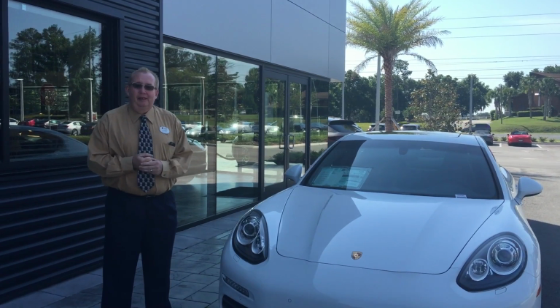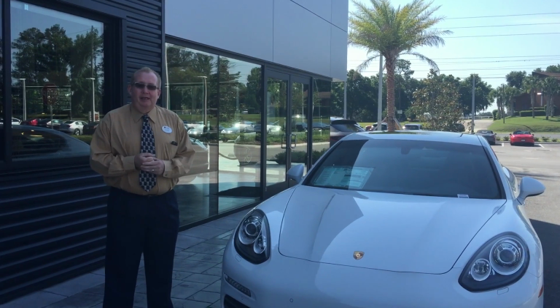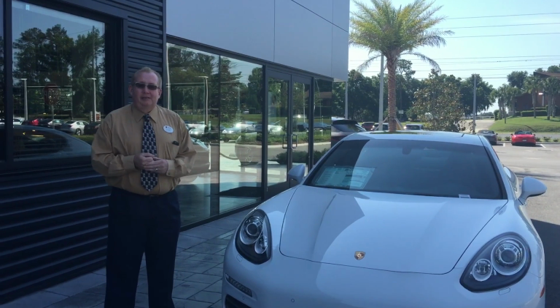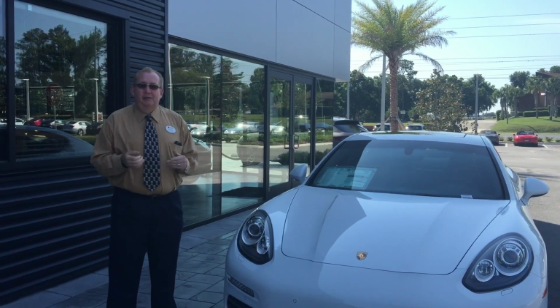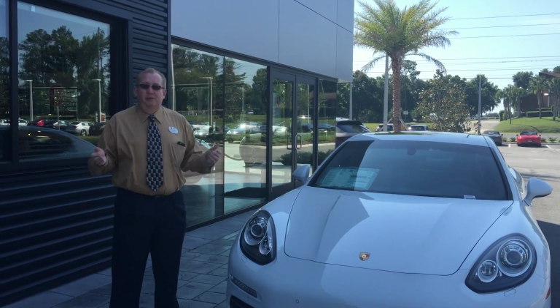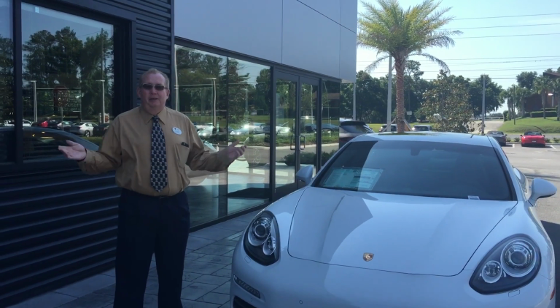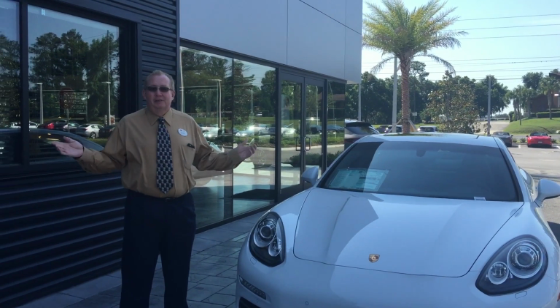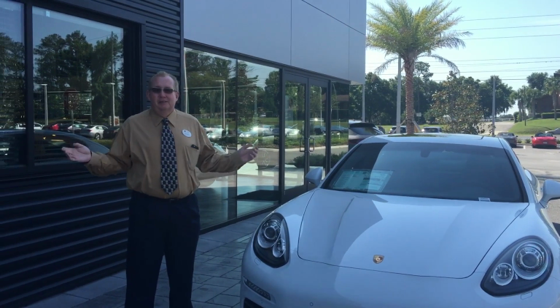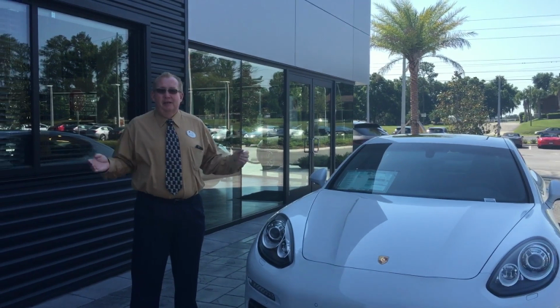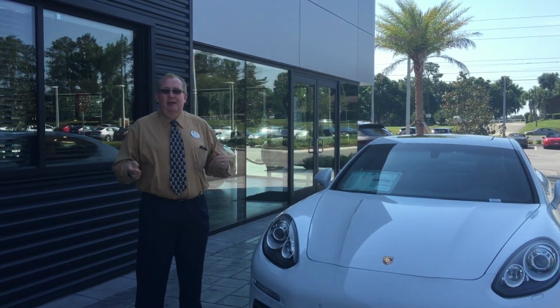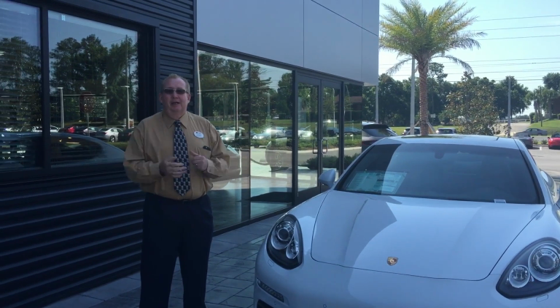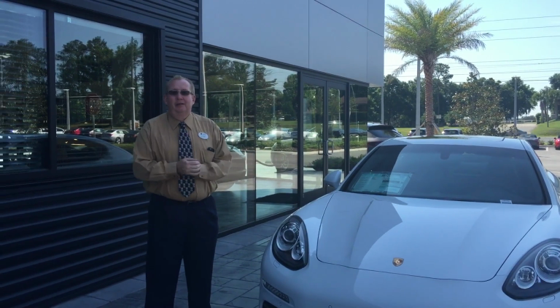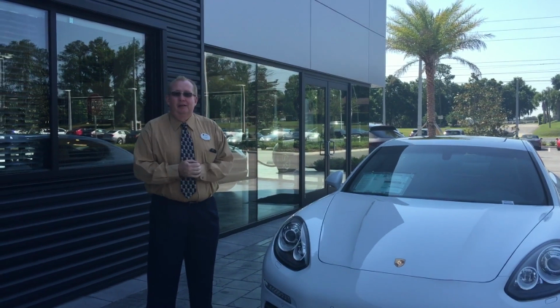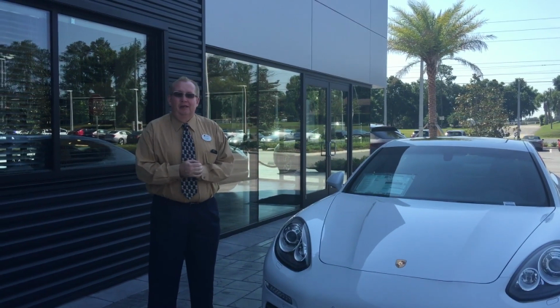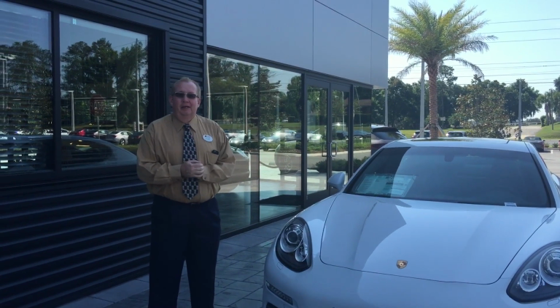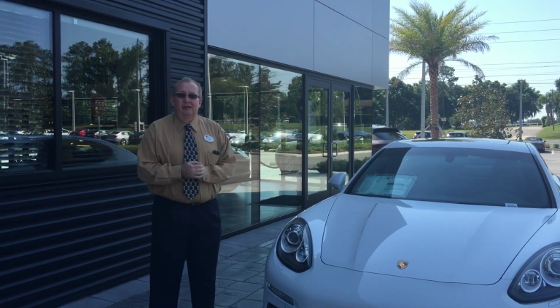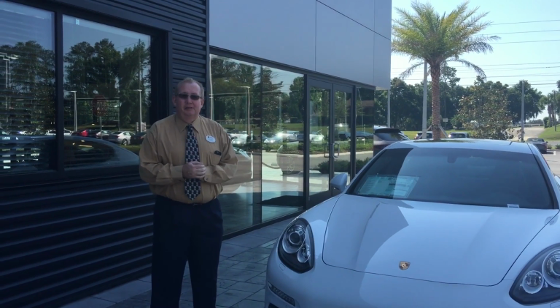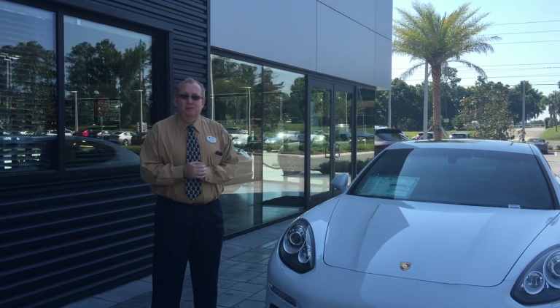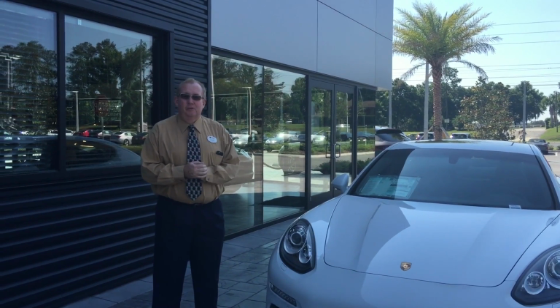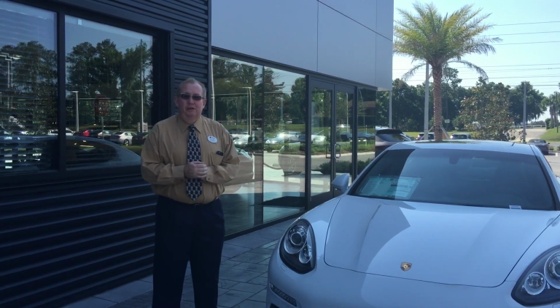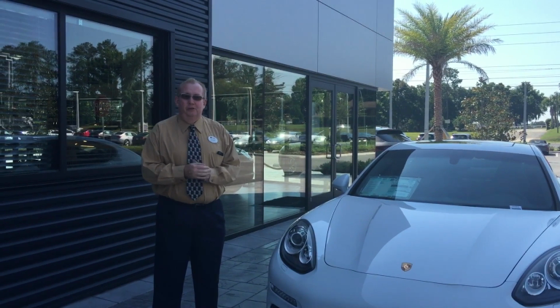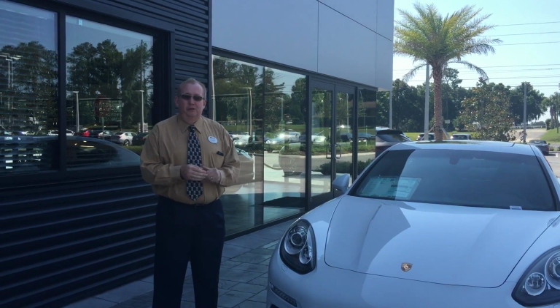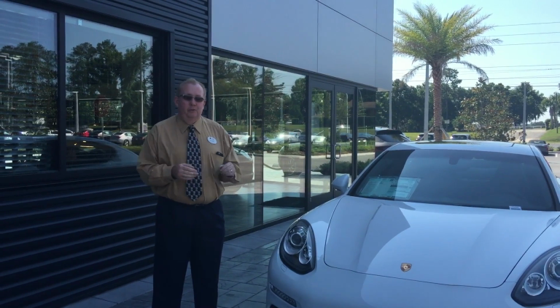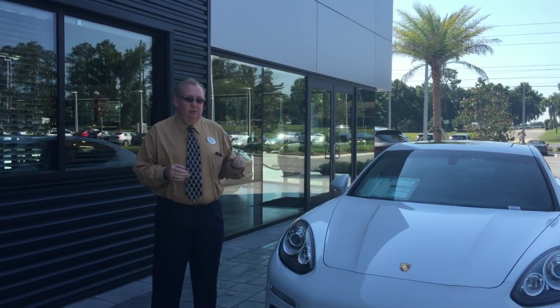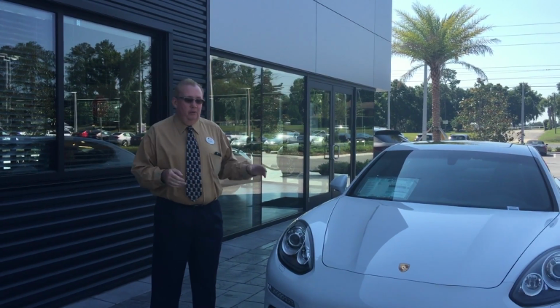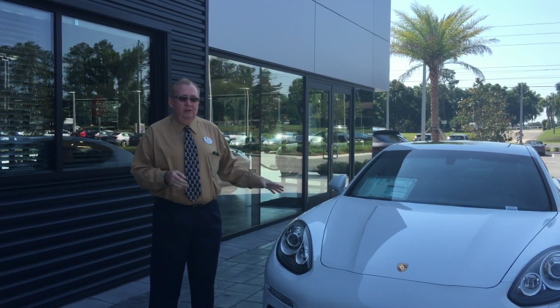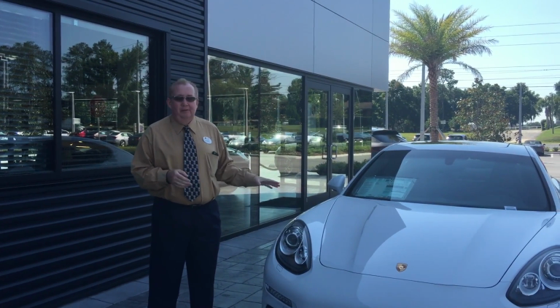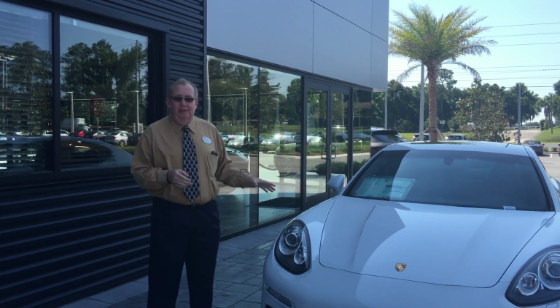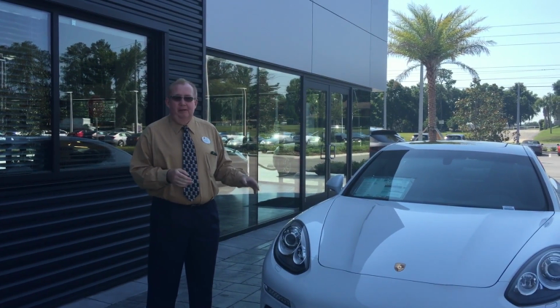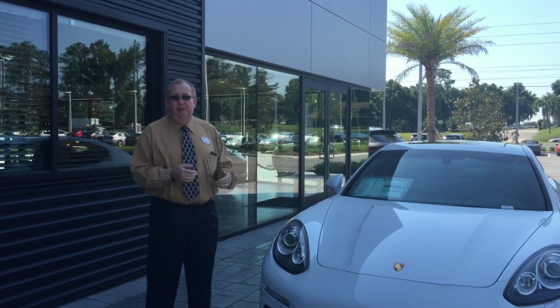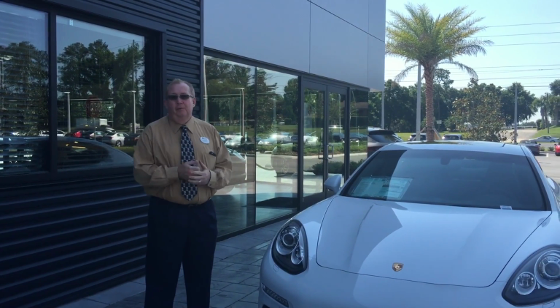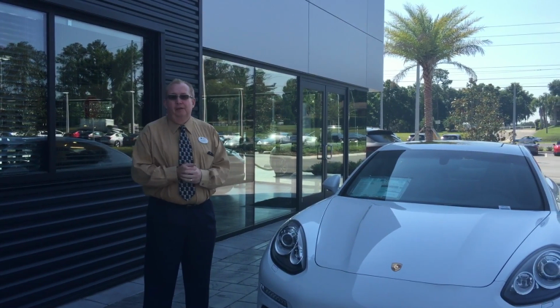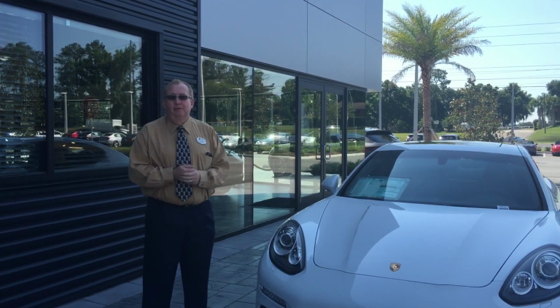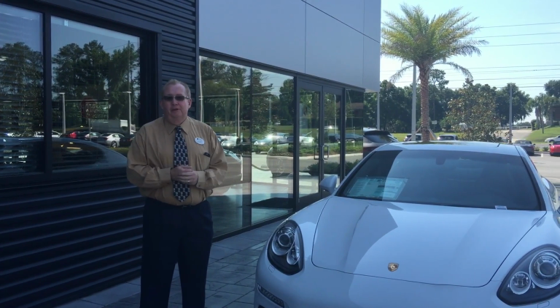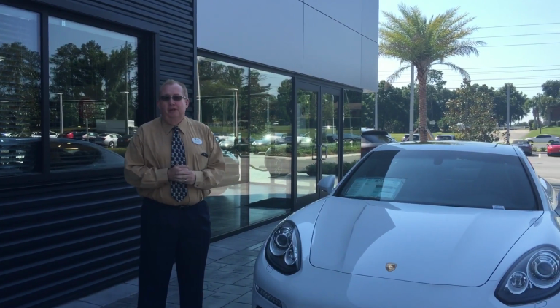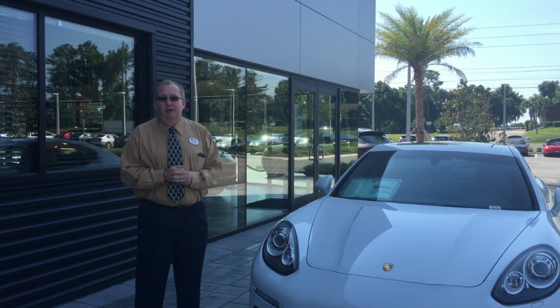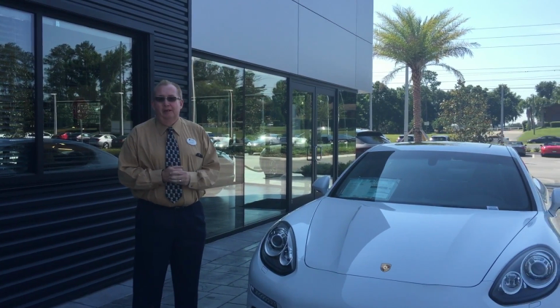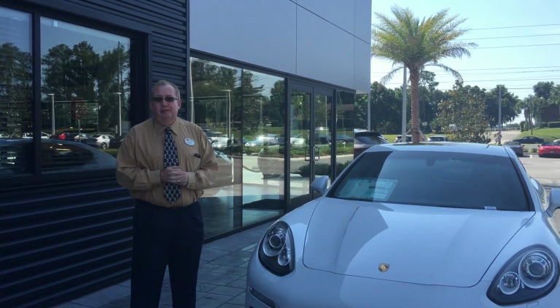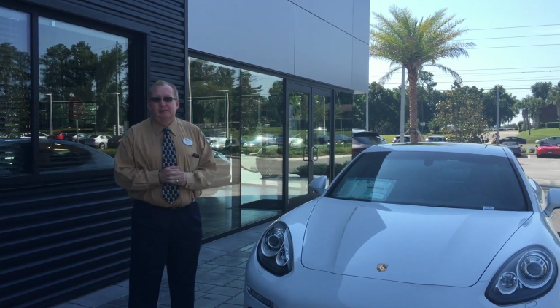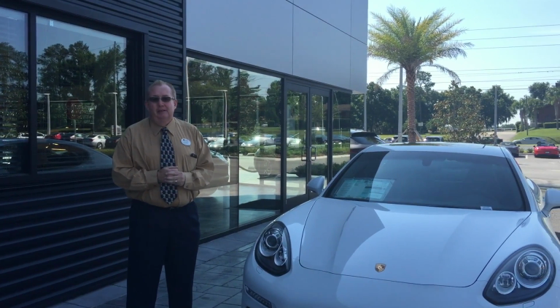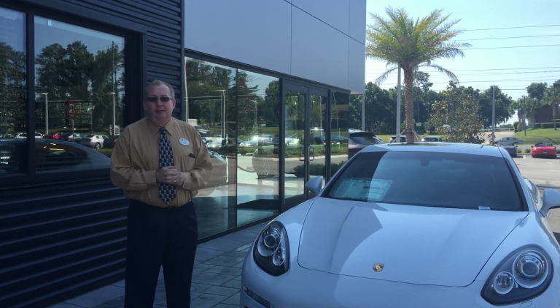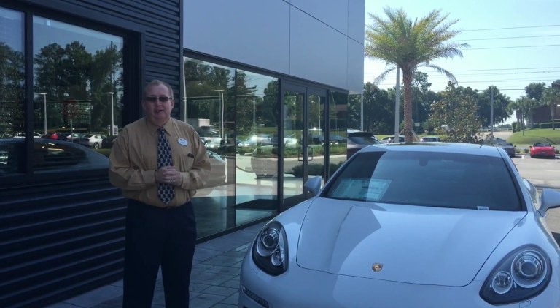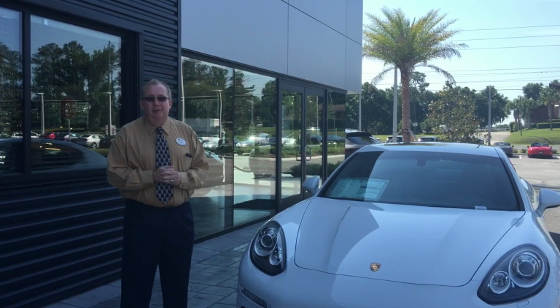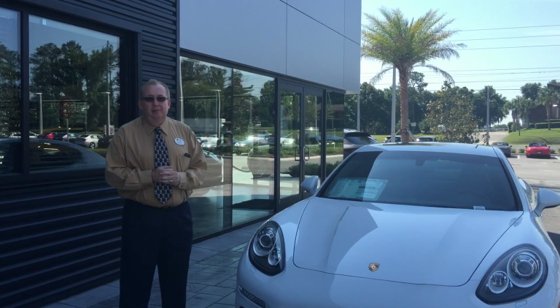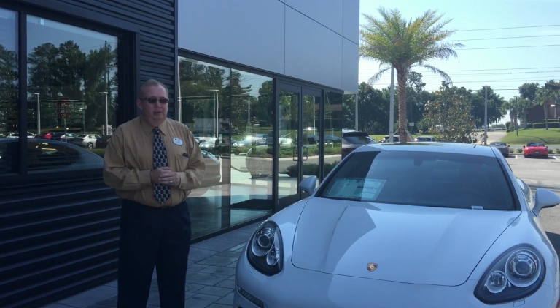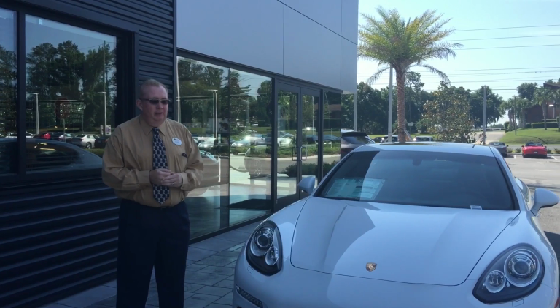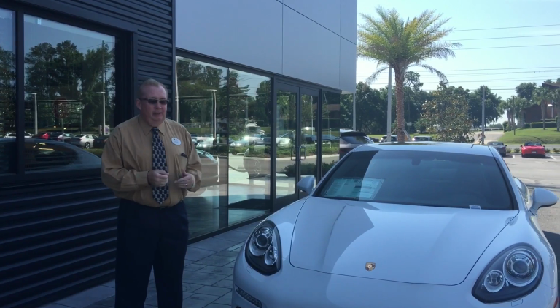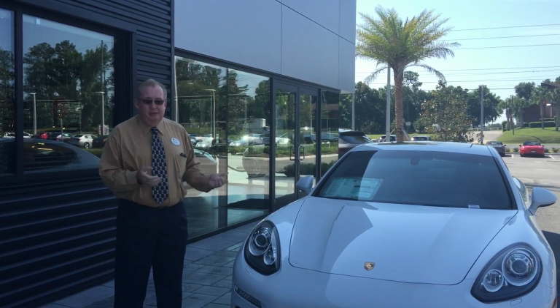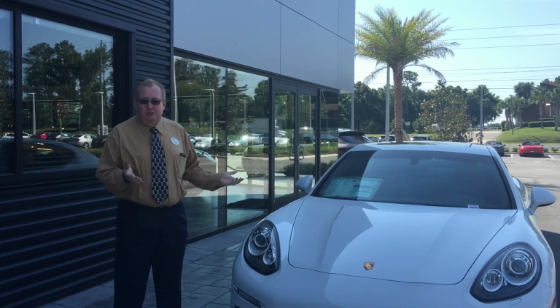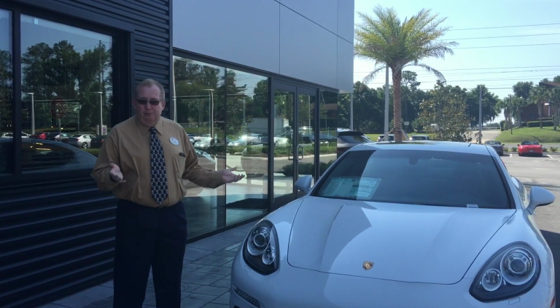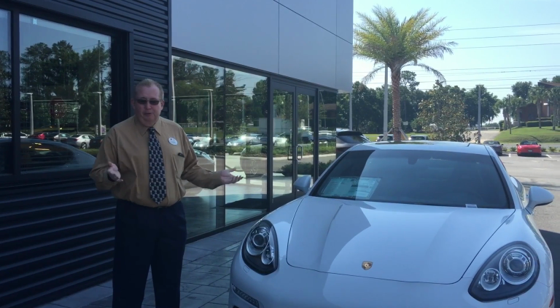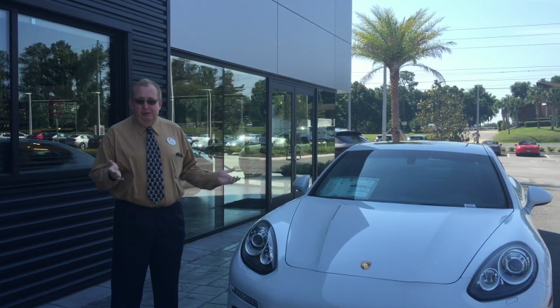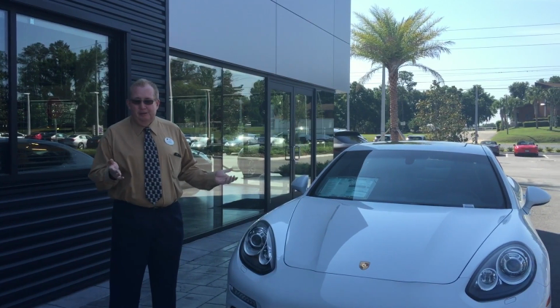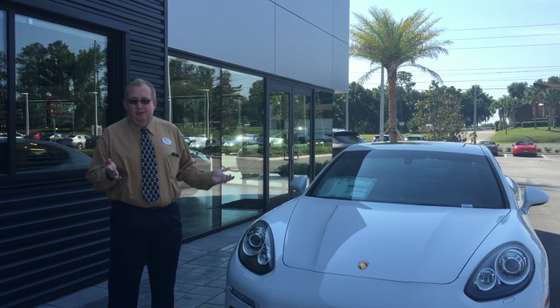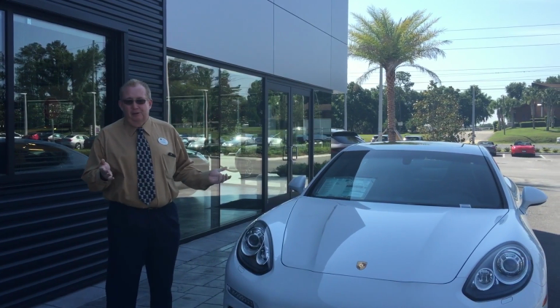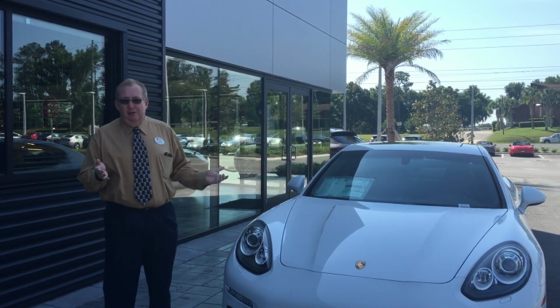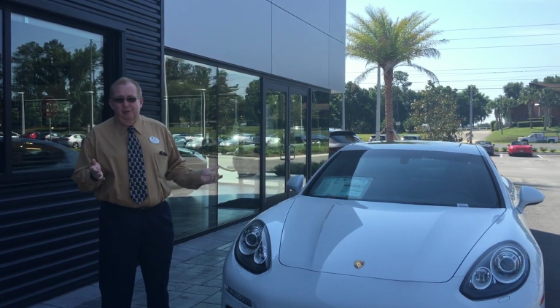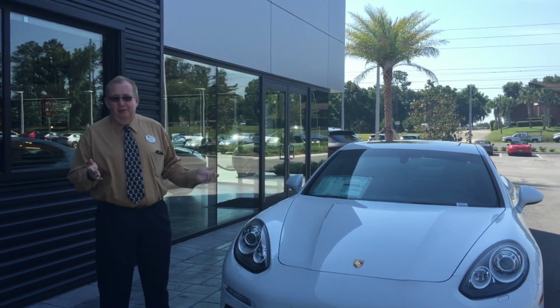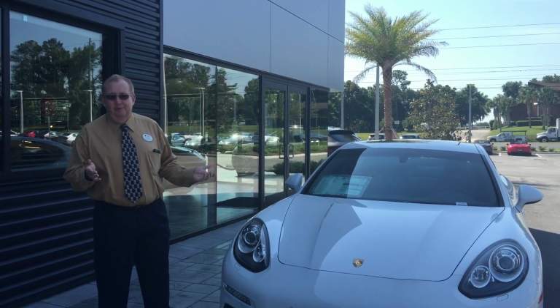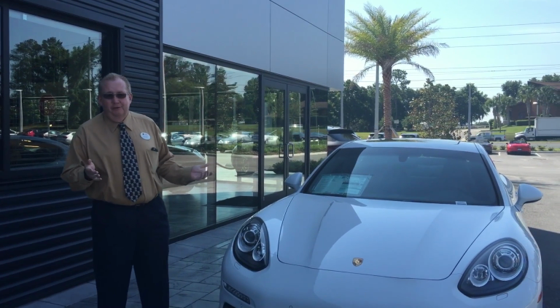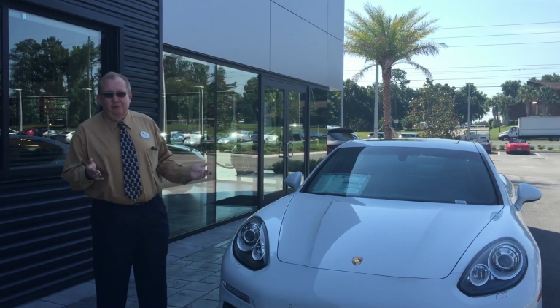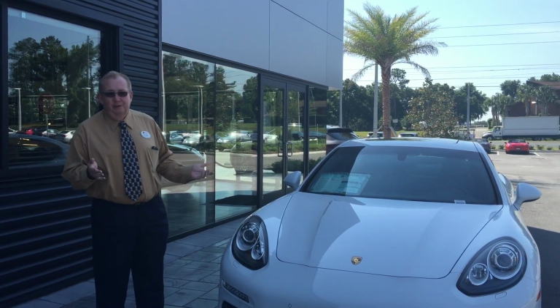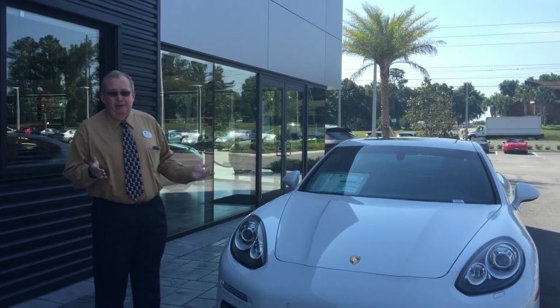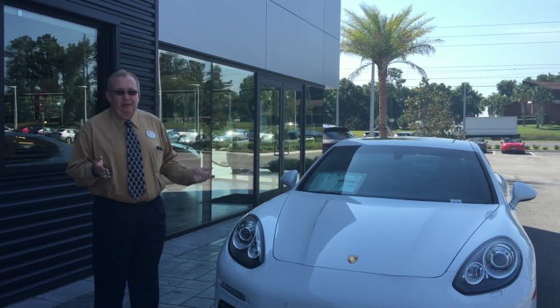Hey Tony, it's Scott. Just wanted to do a quick walk around on the white one you liked. It is the prettiest car of the three.